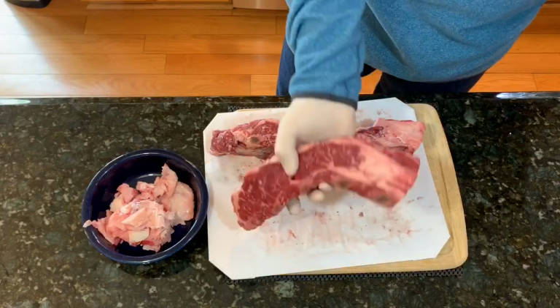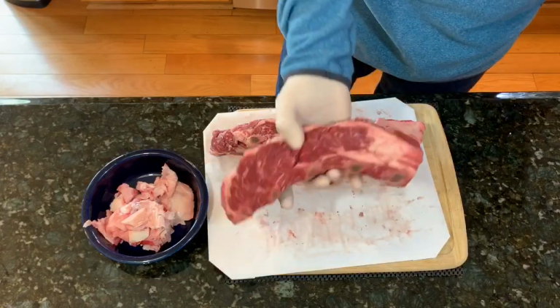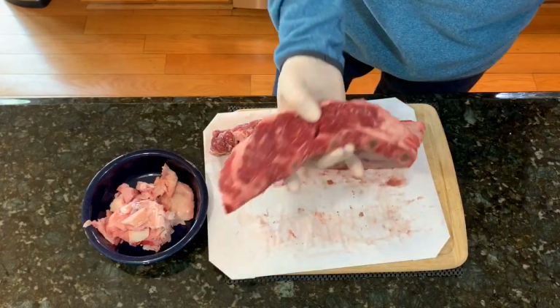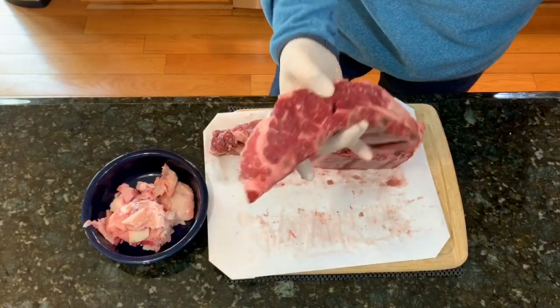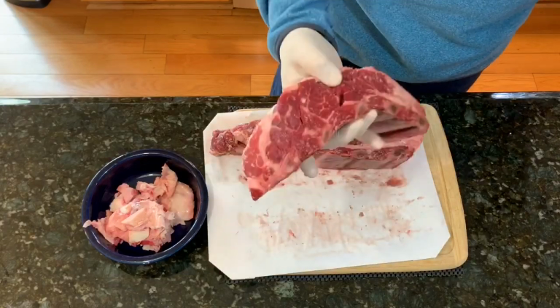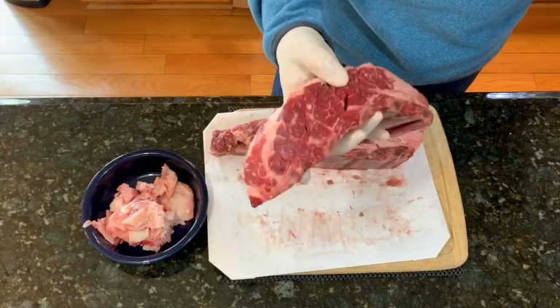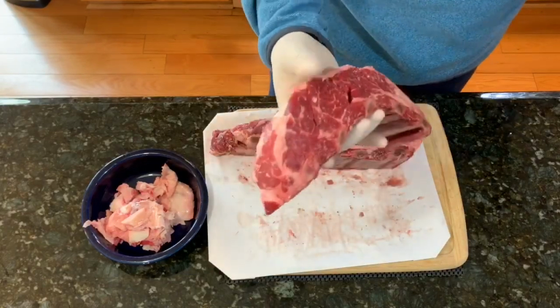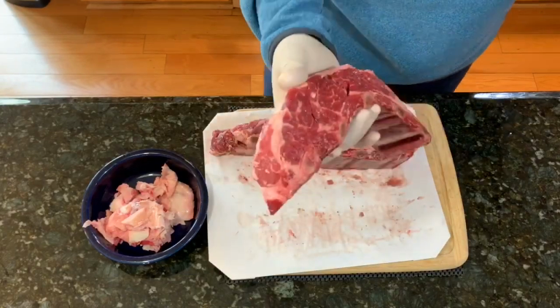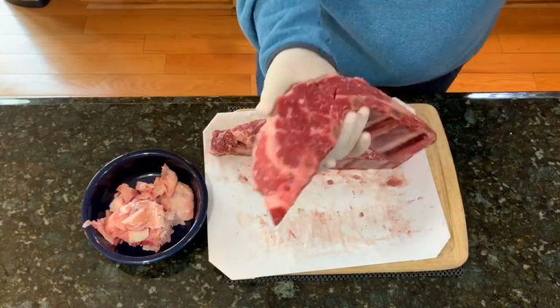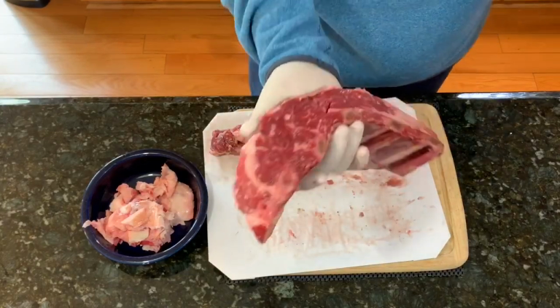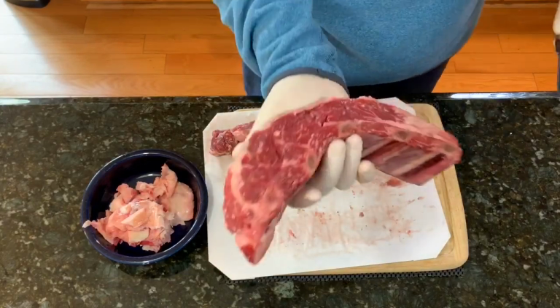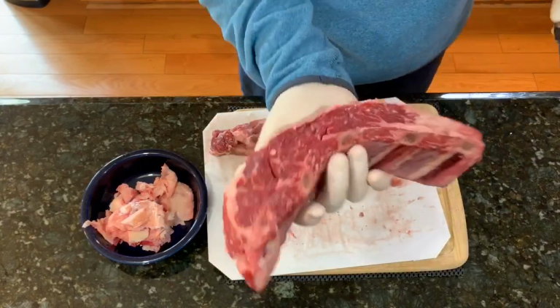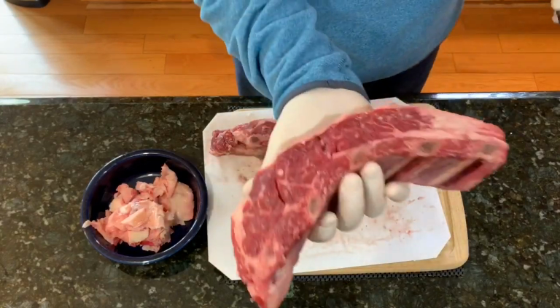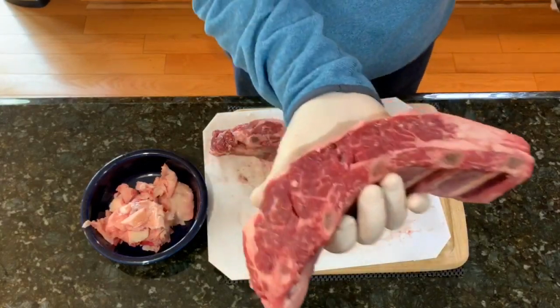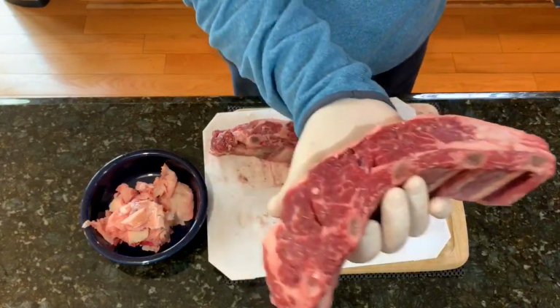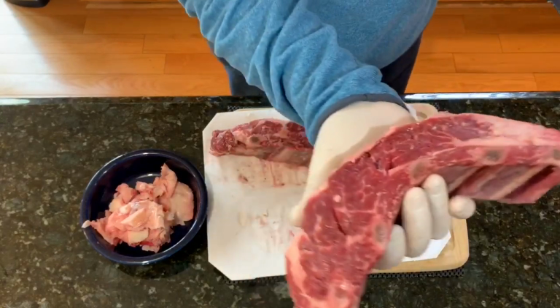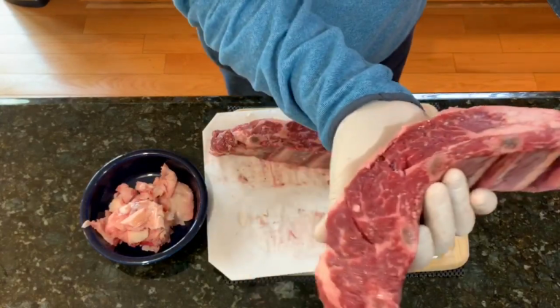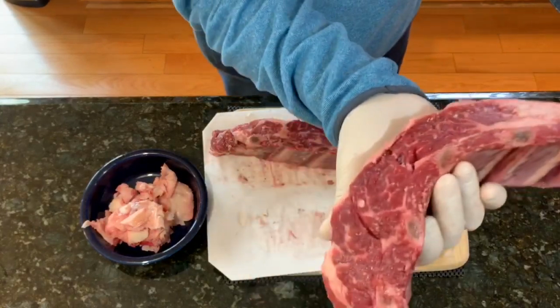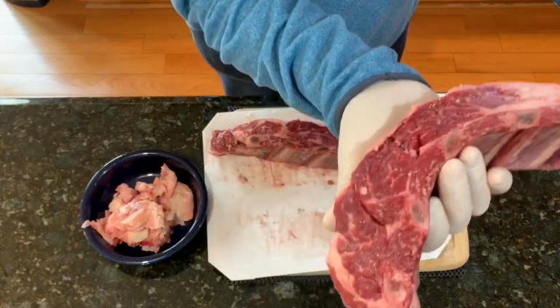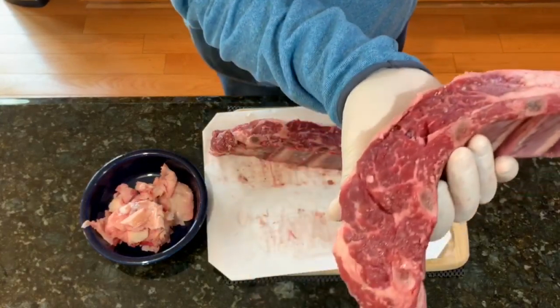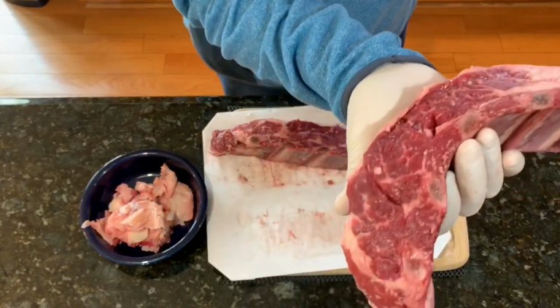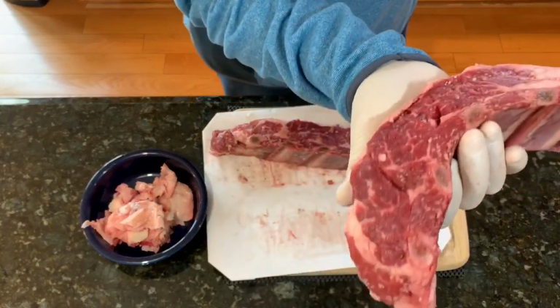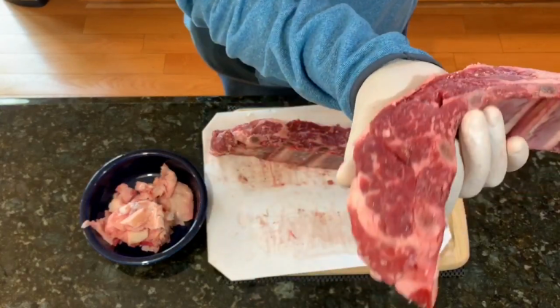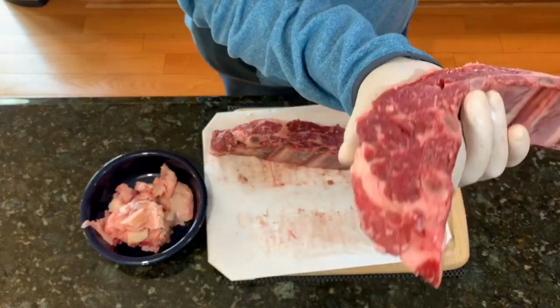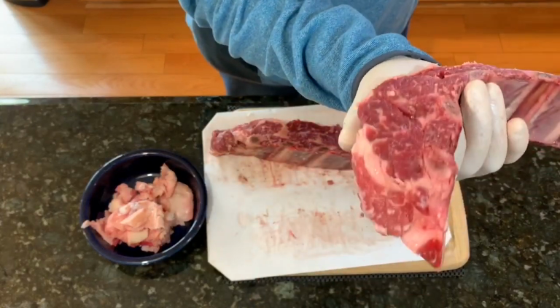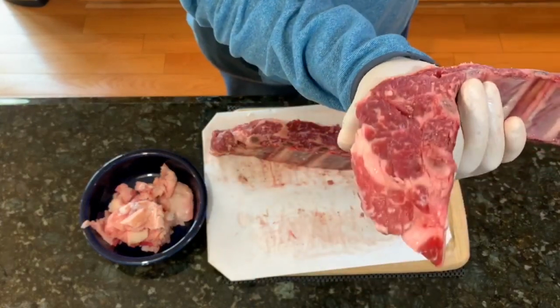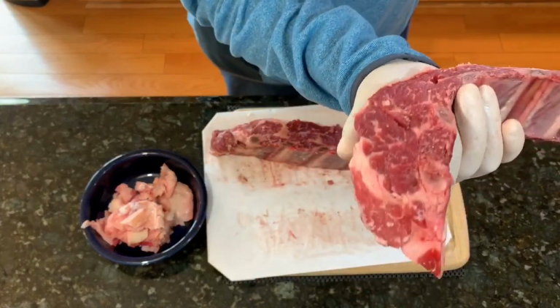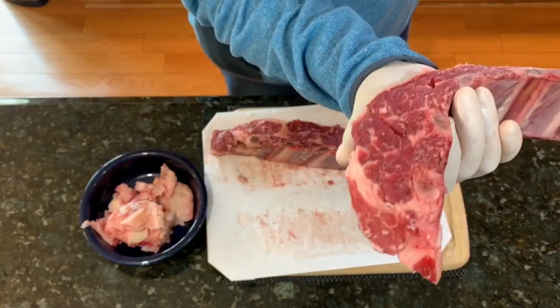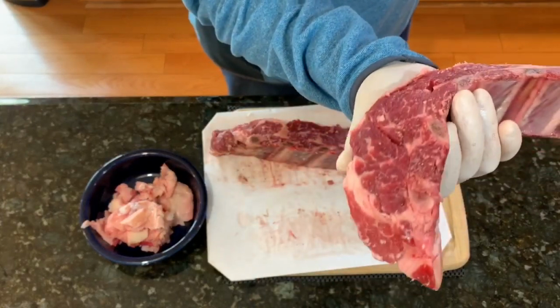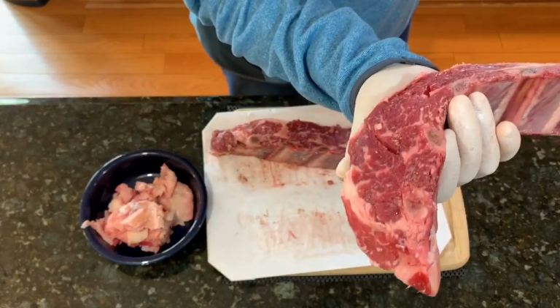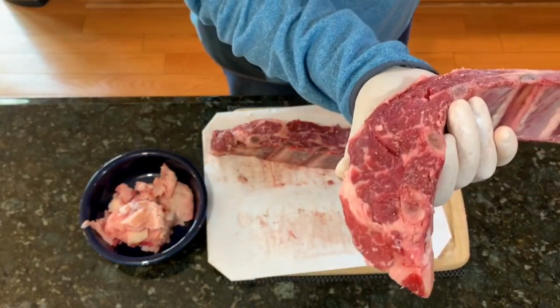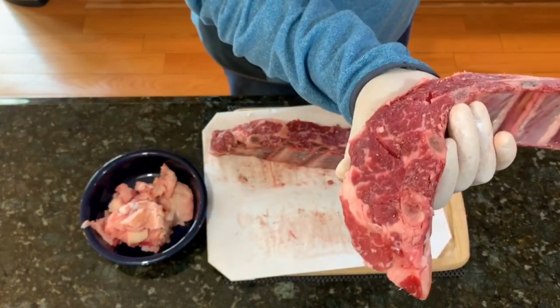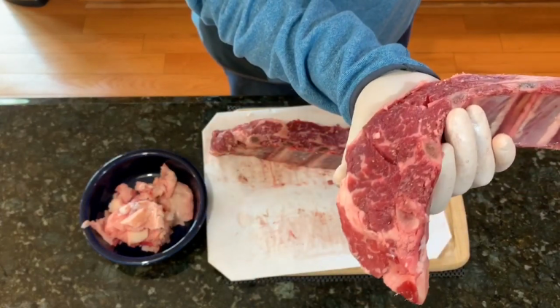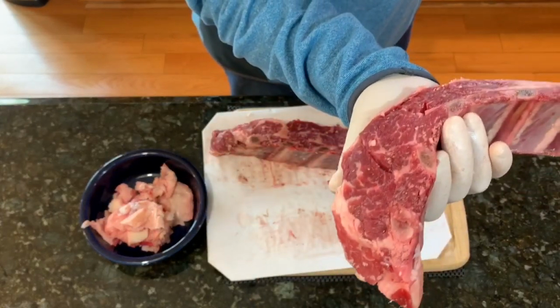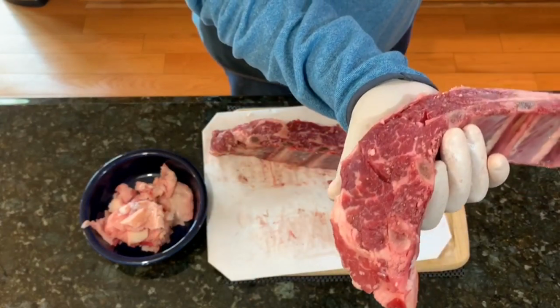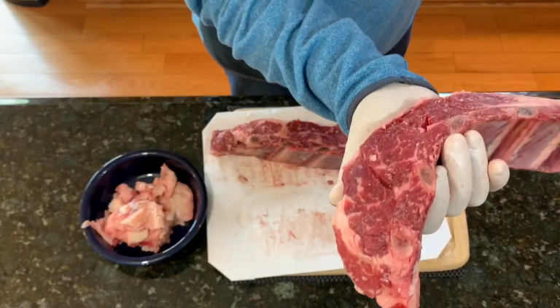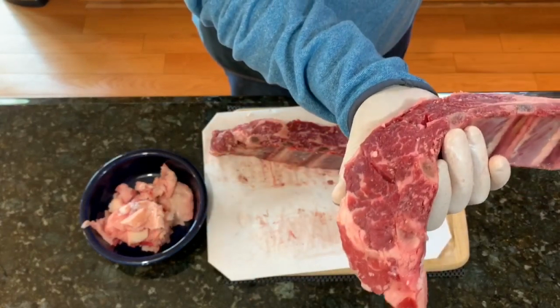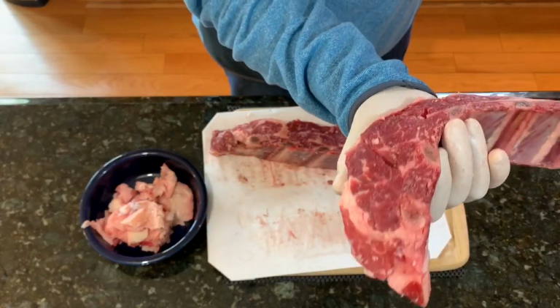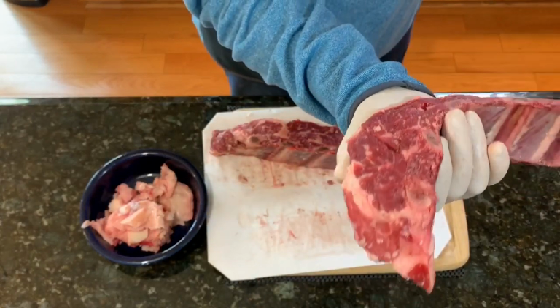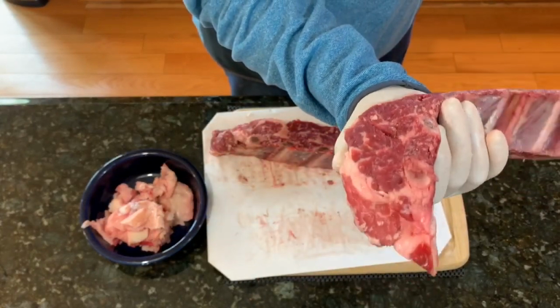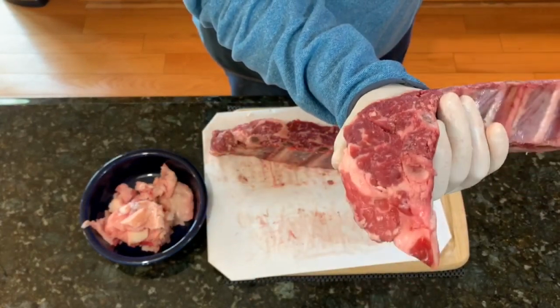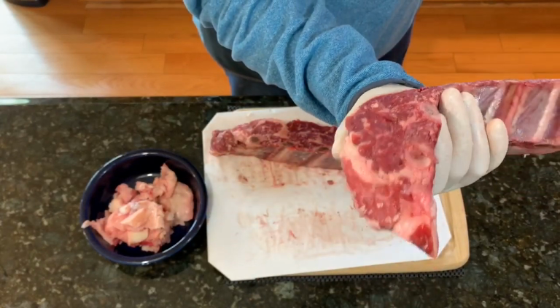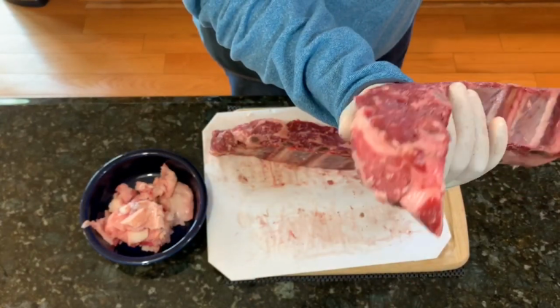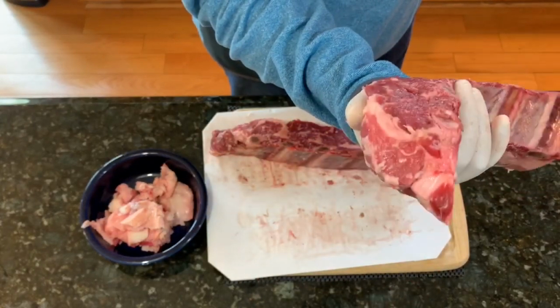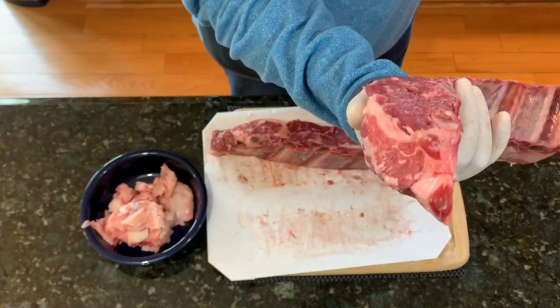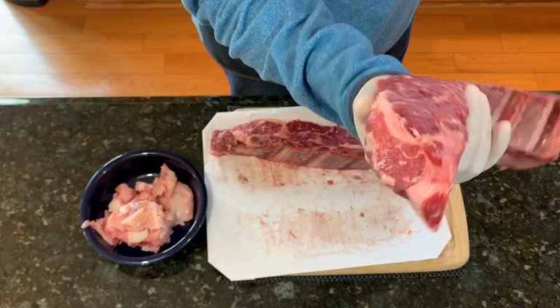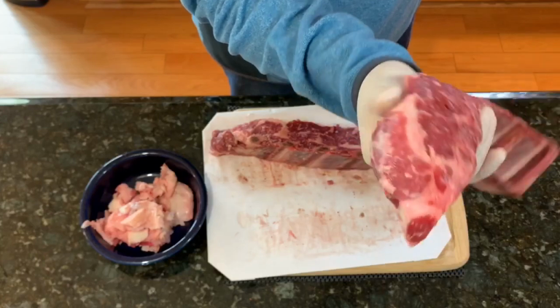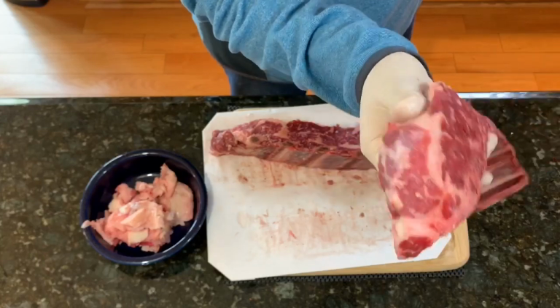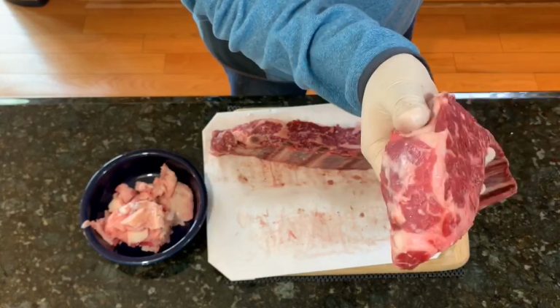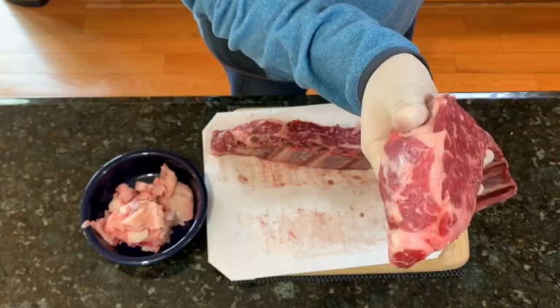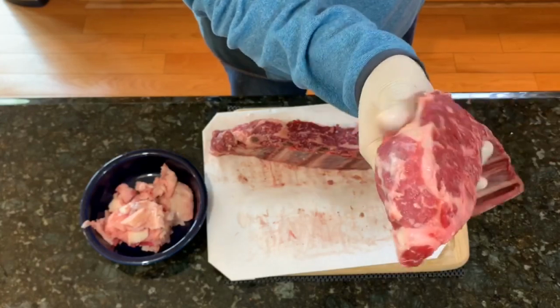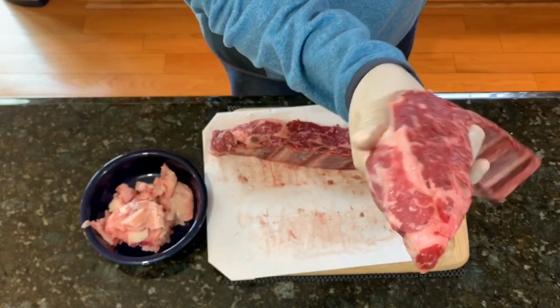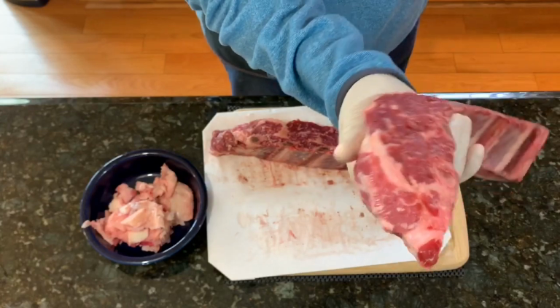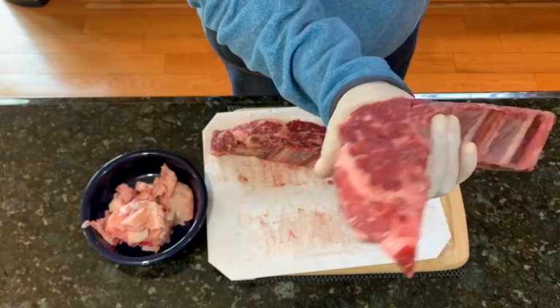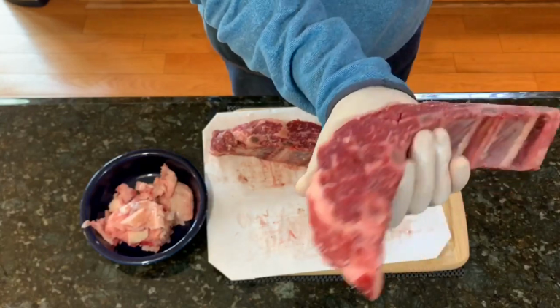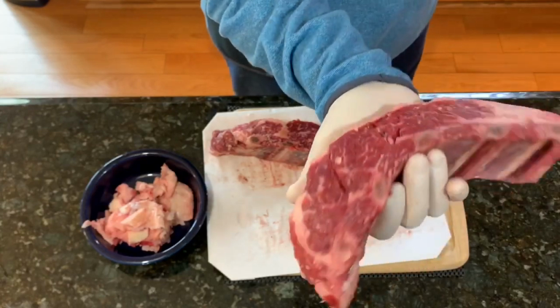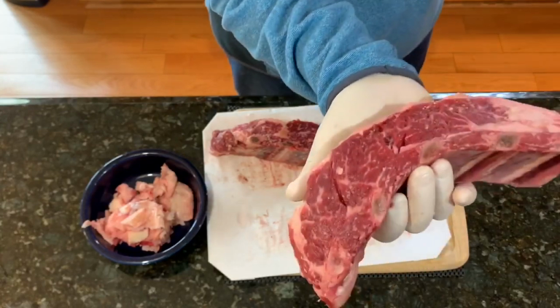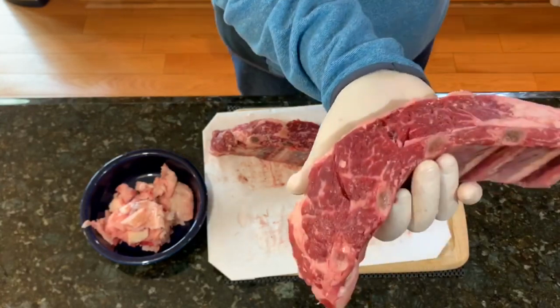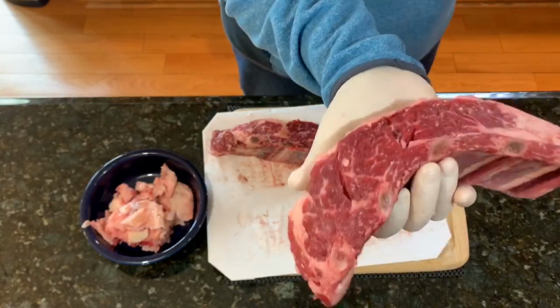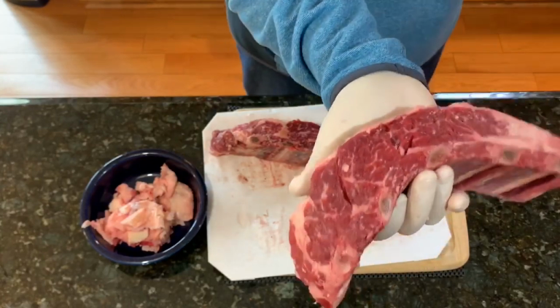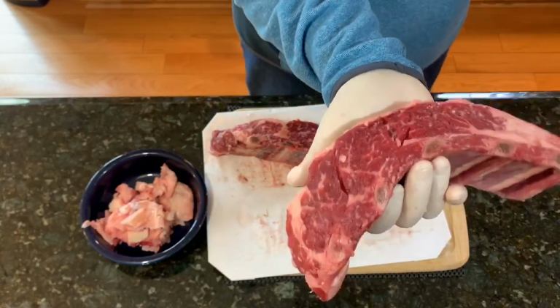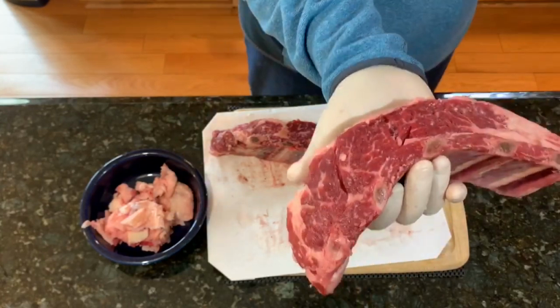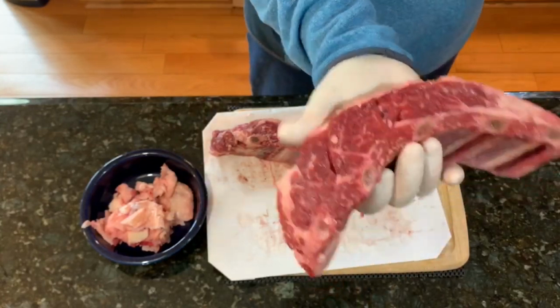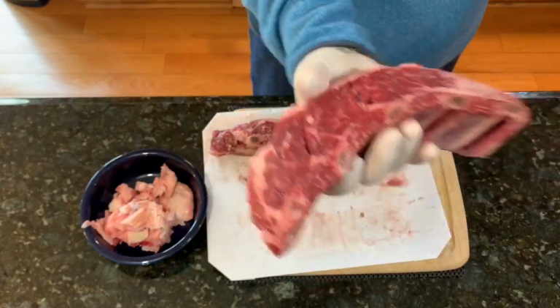This one here is also going to be good. Look at that — that is beautiful. I love this beef.